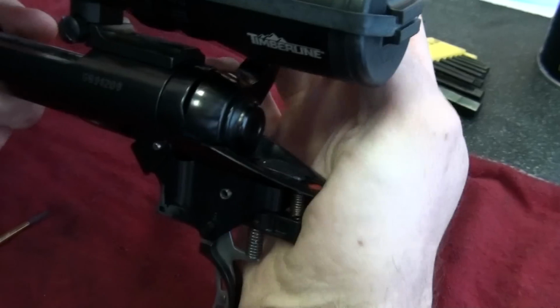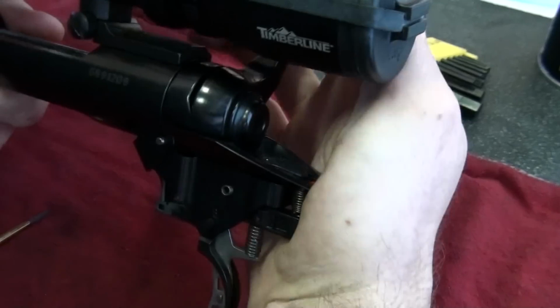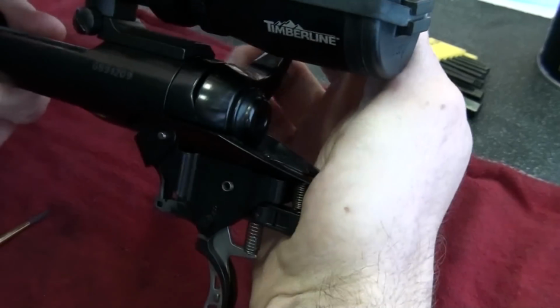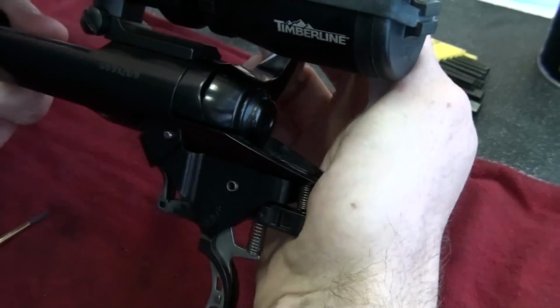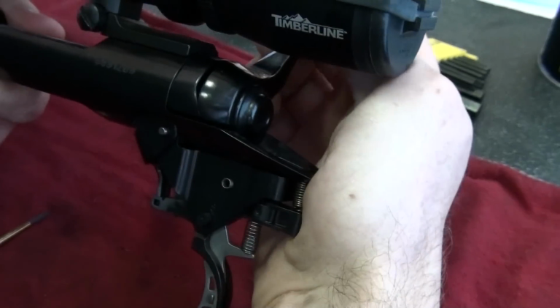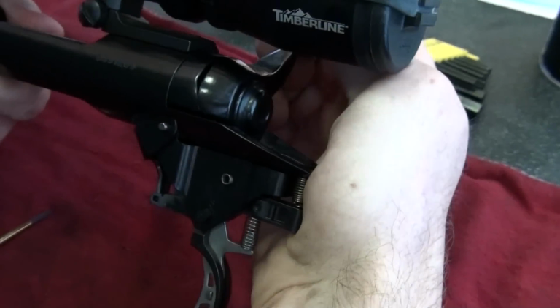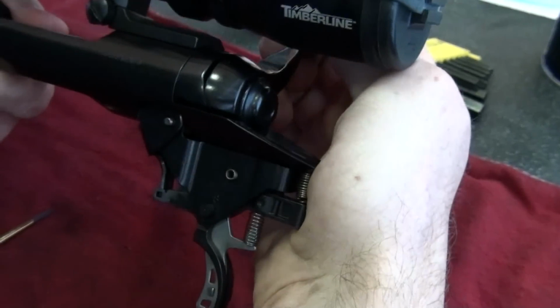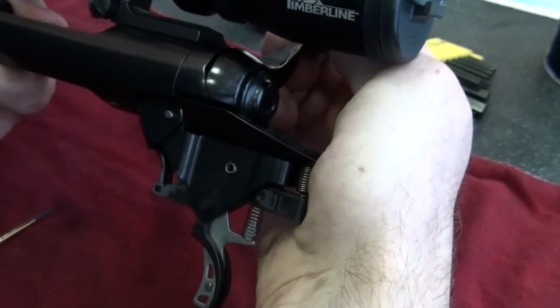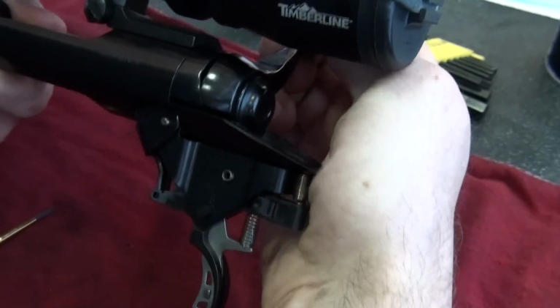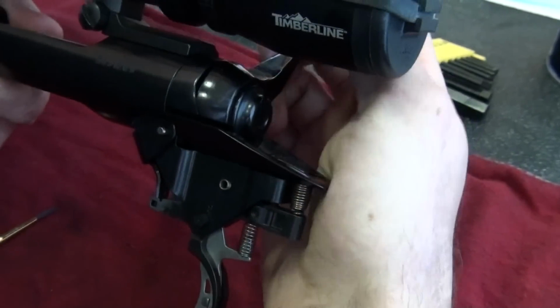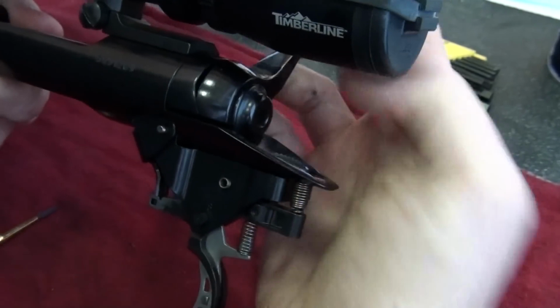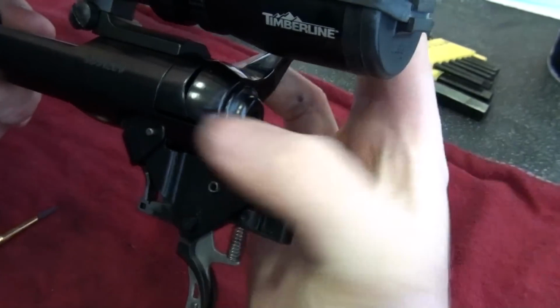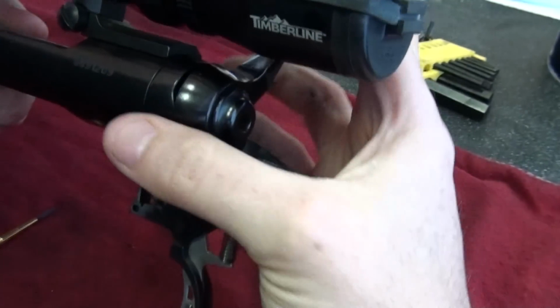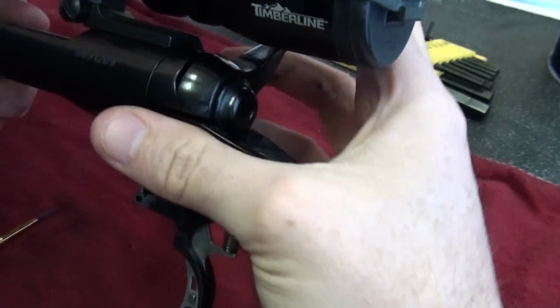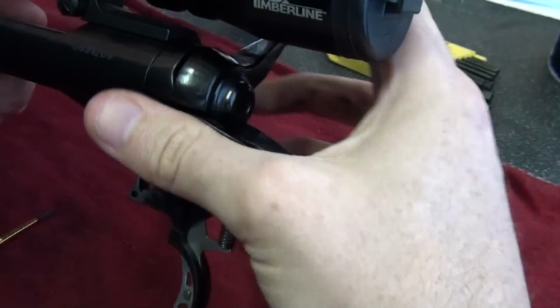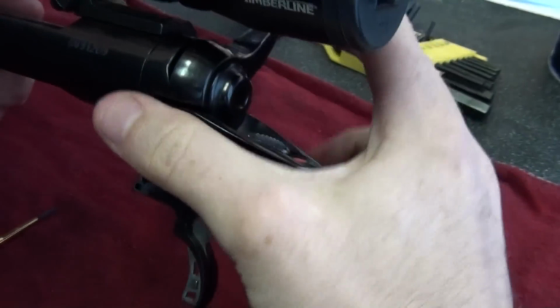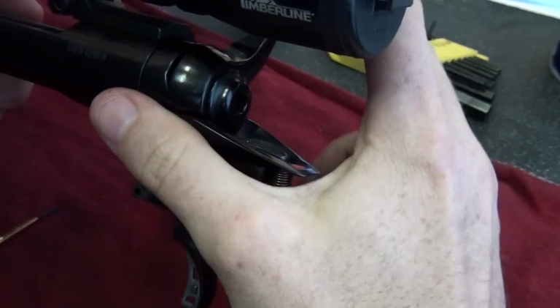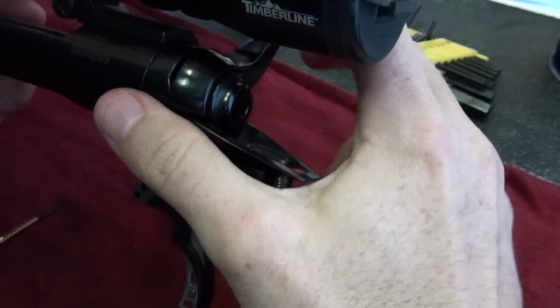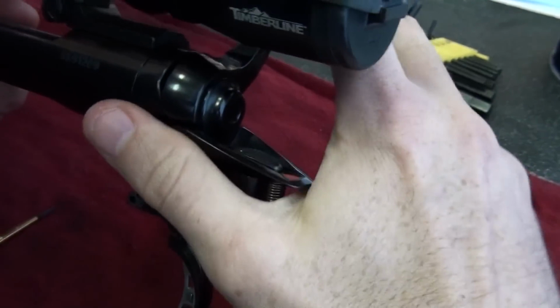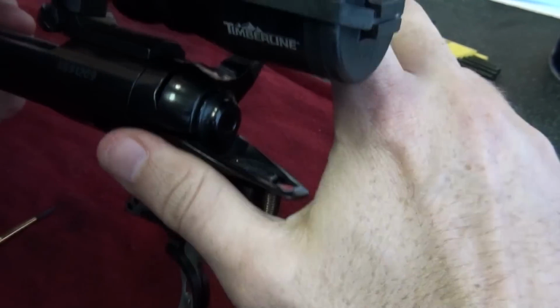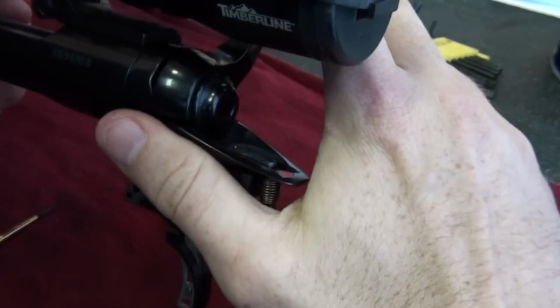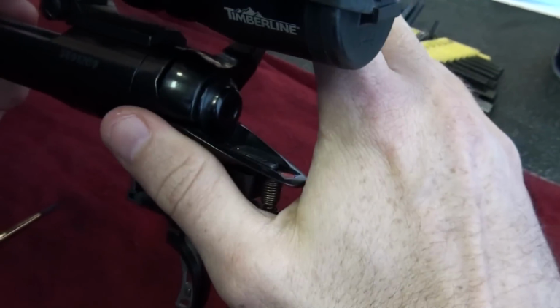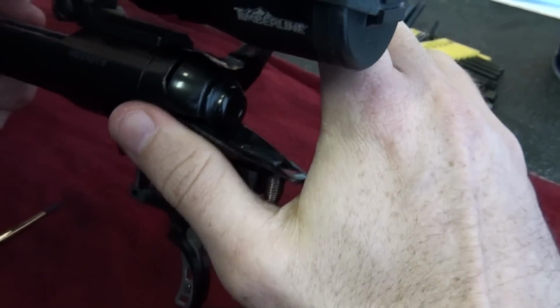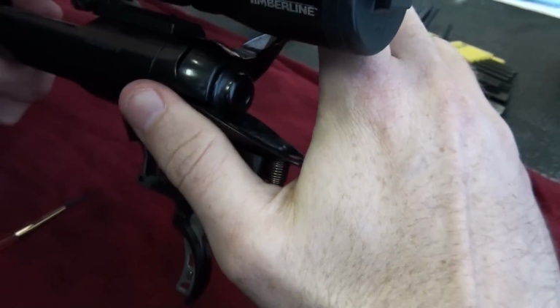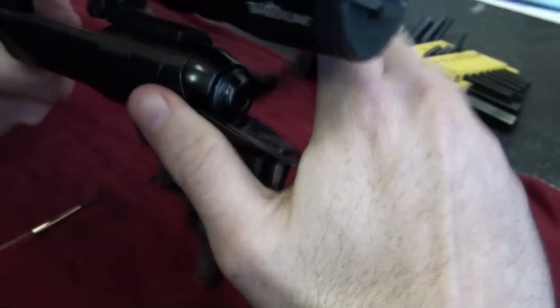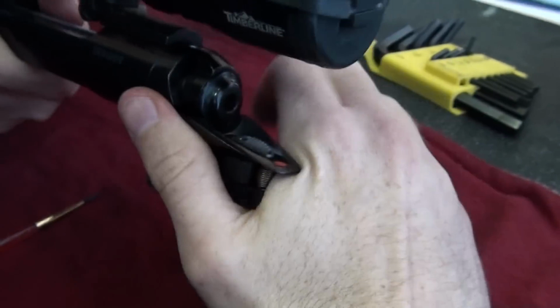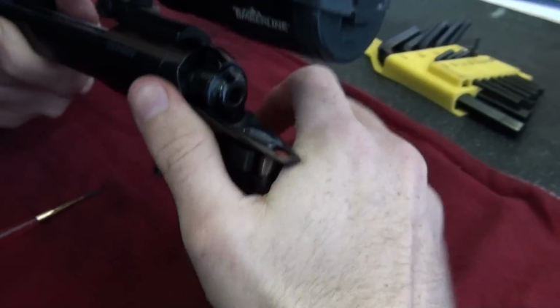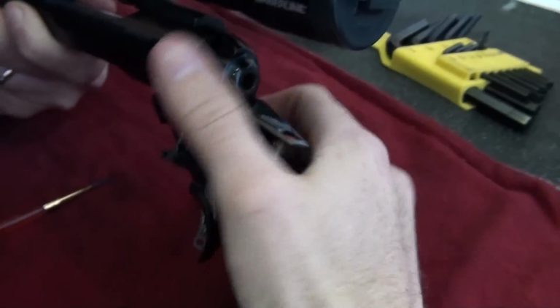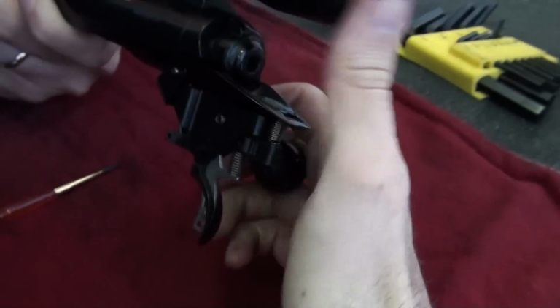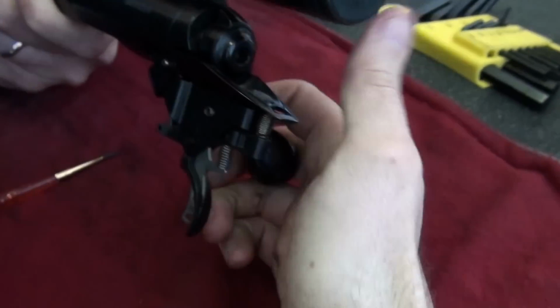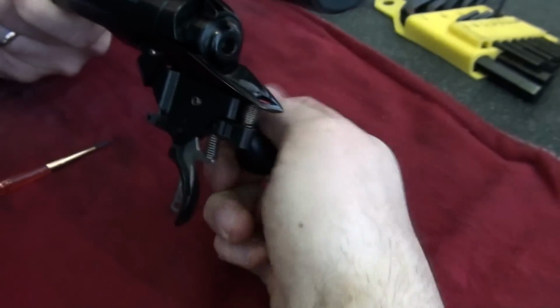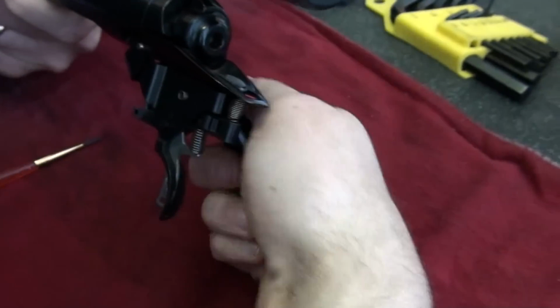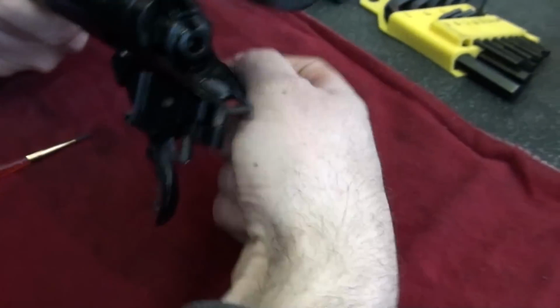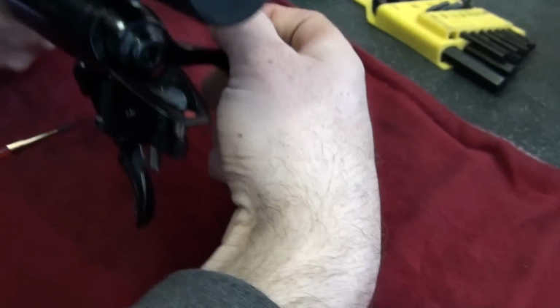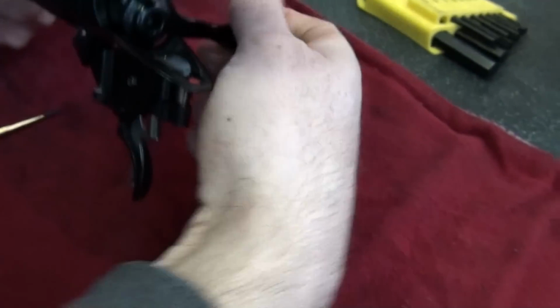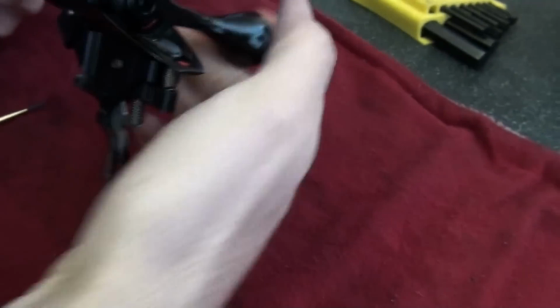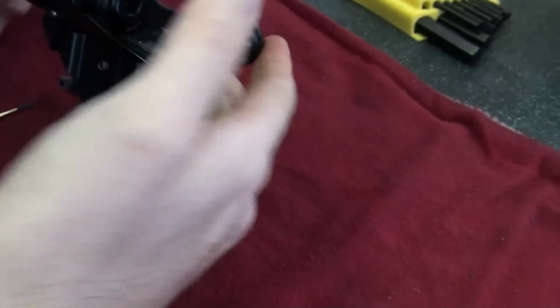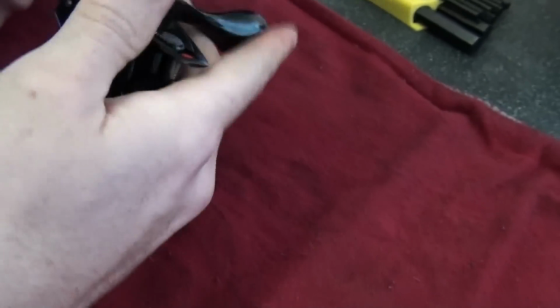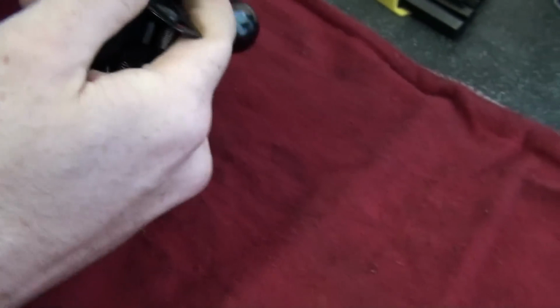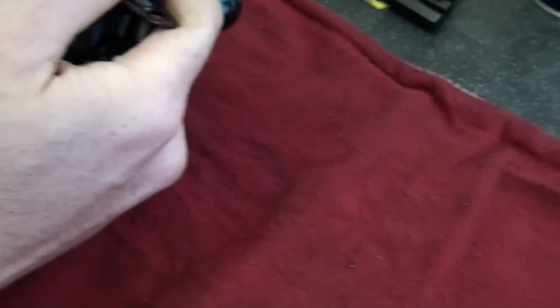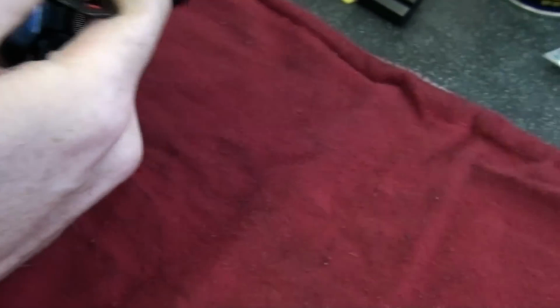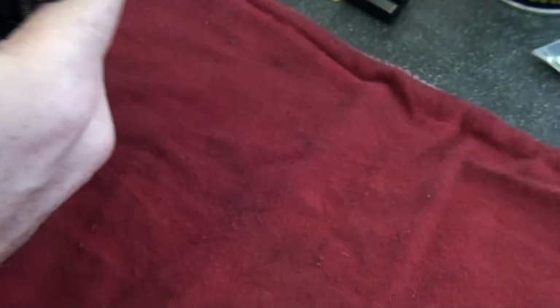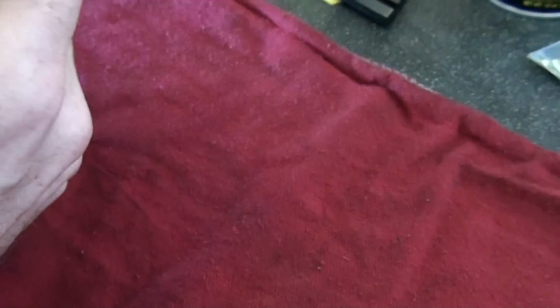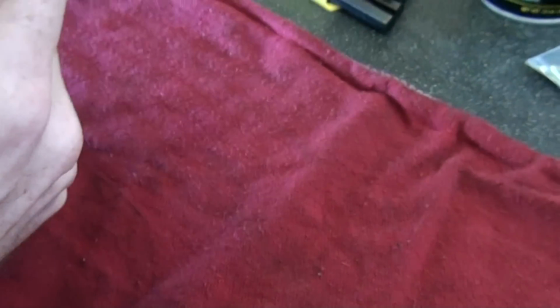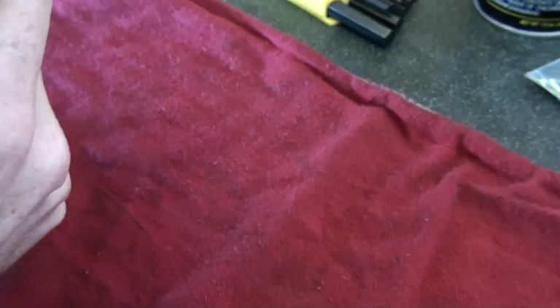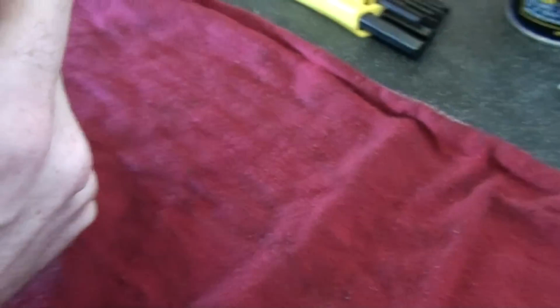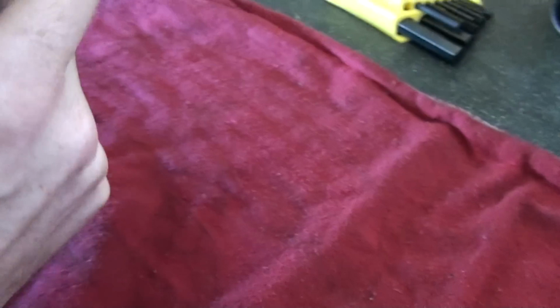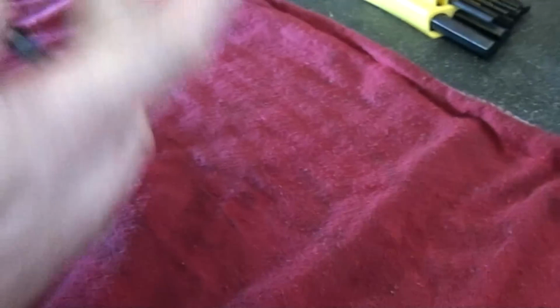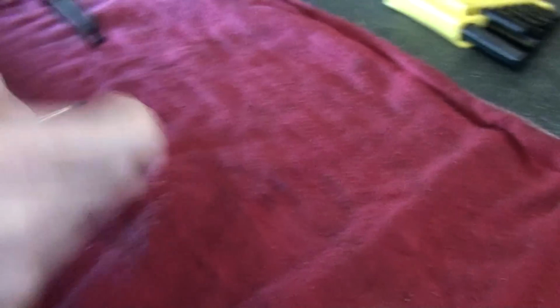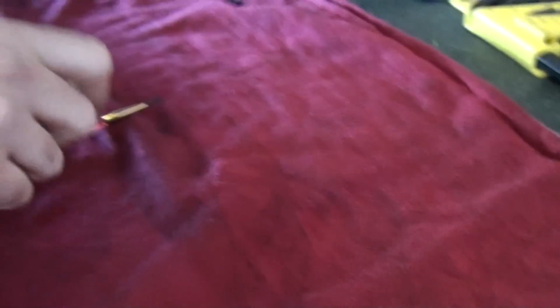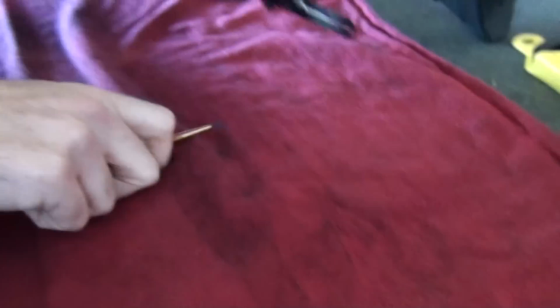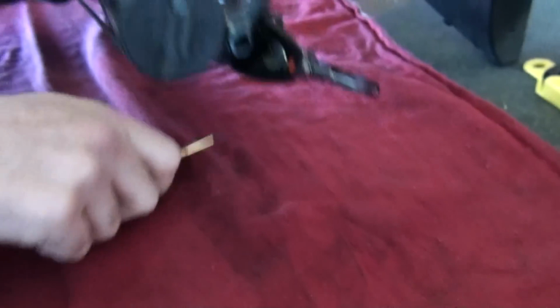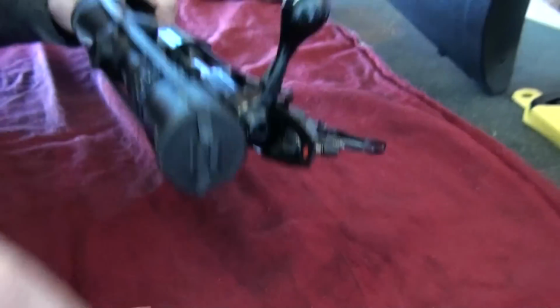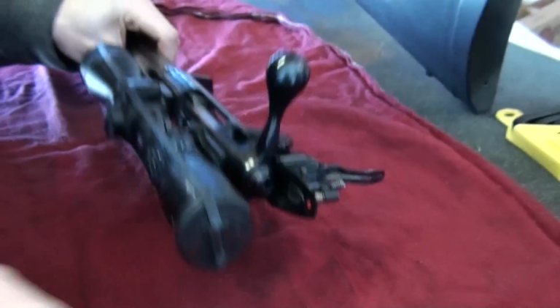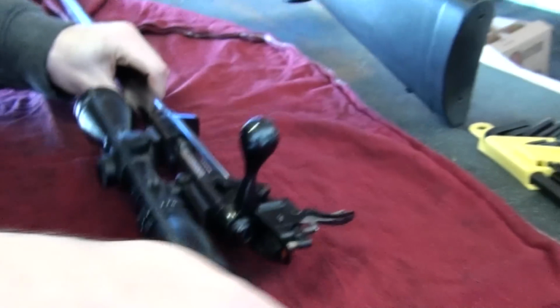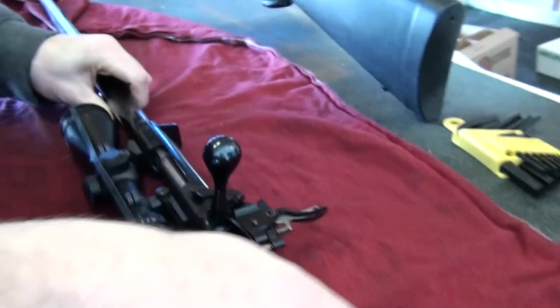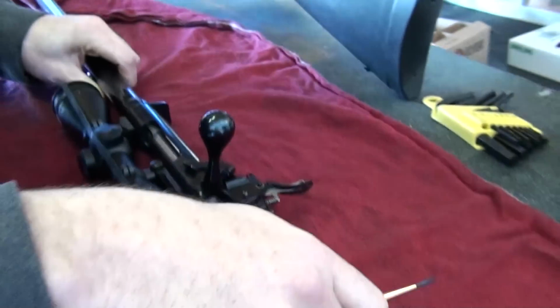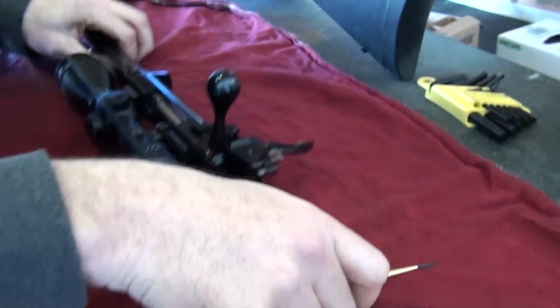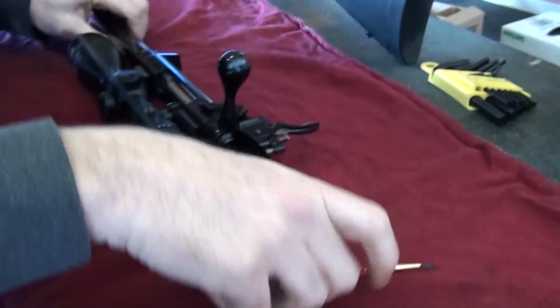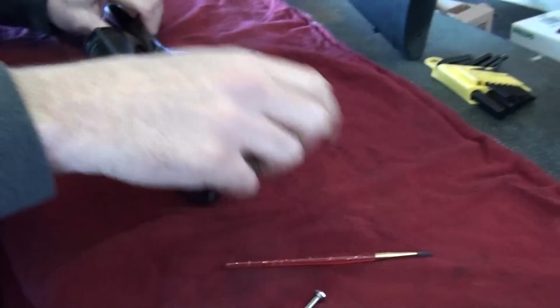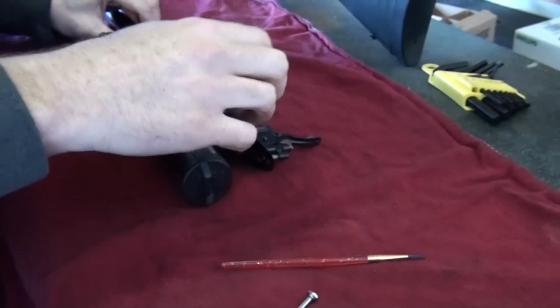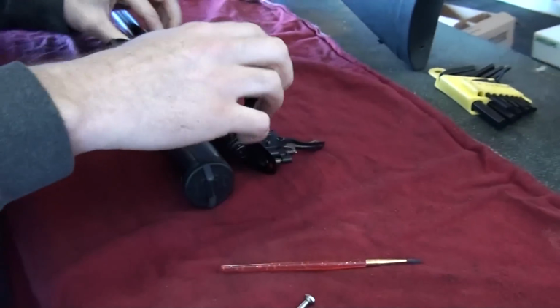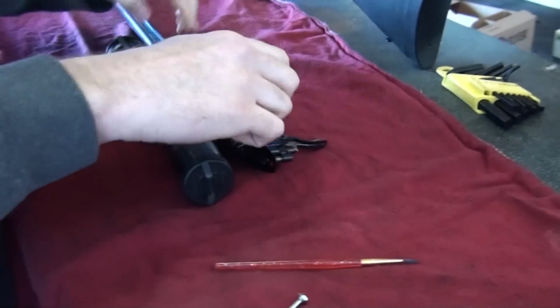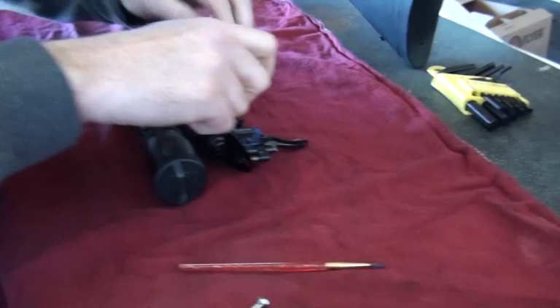And you can see how sensitive it is. Just by closing it, it sets the trigger off. So we just need to adjust it.